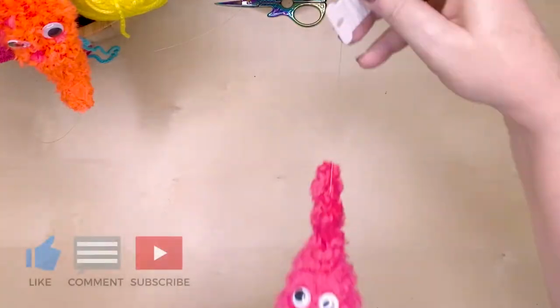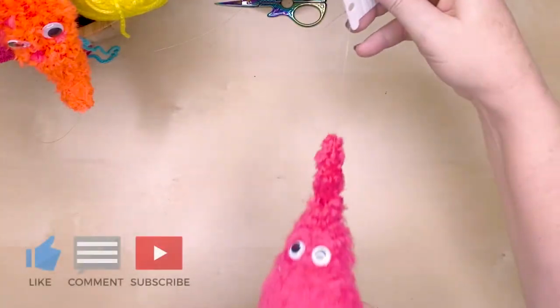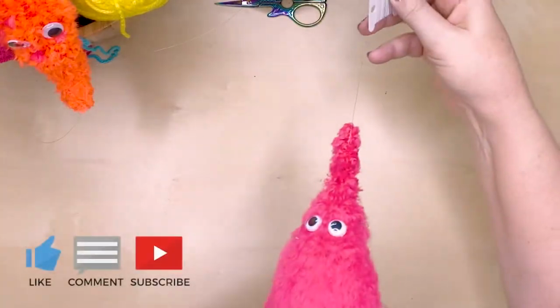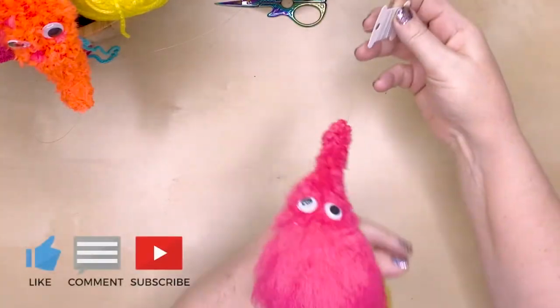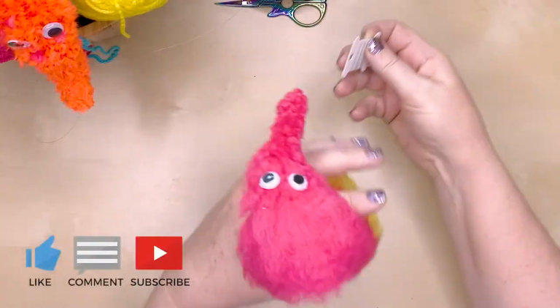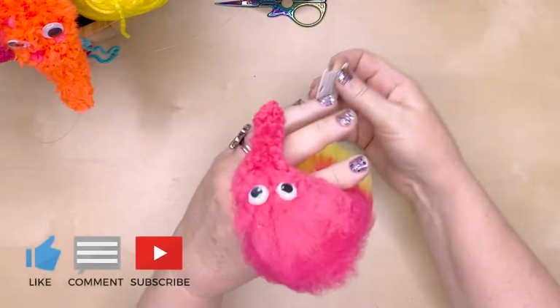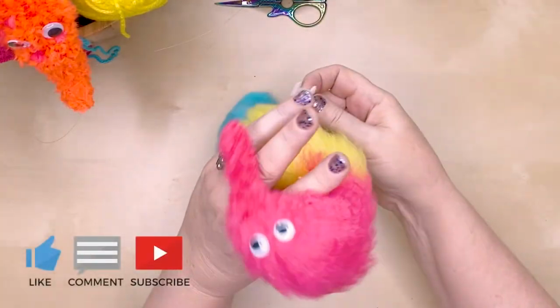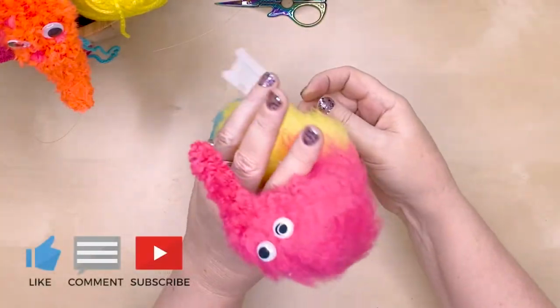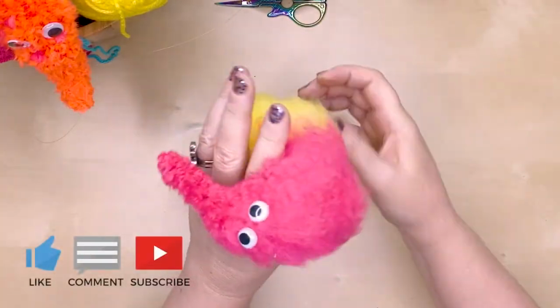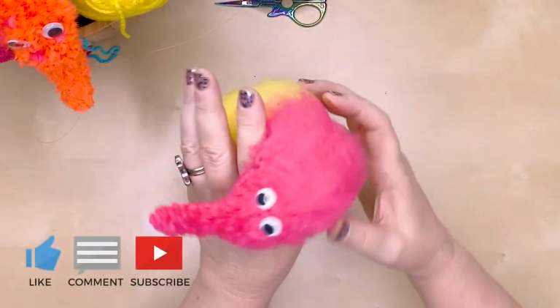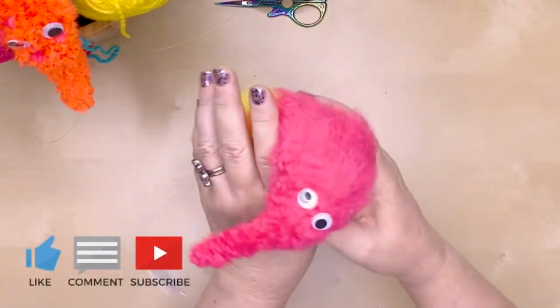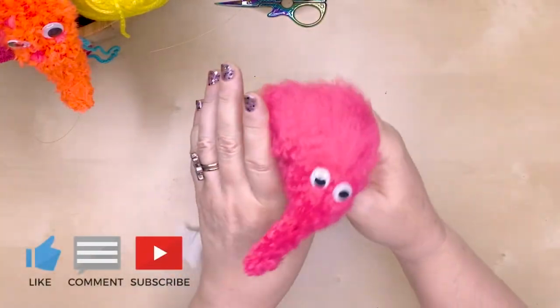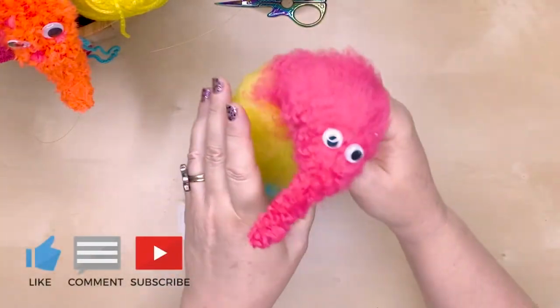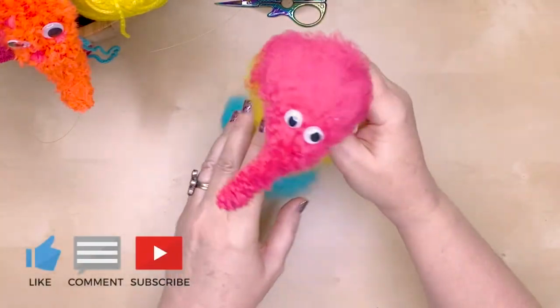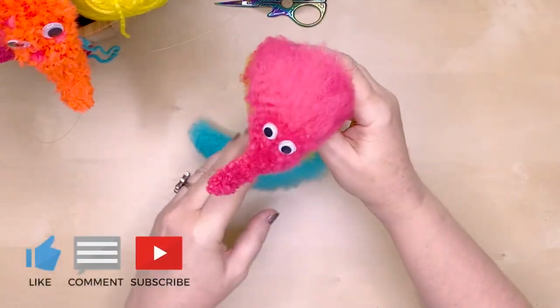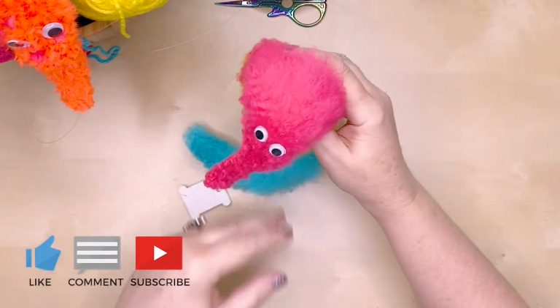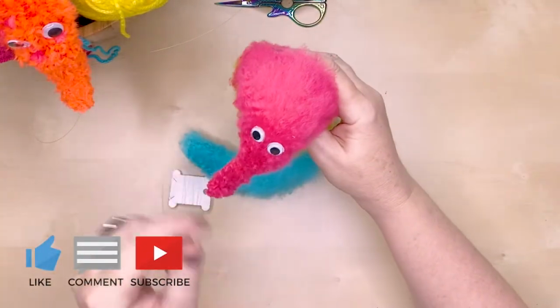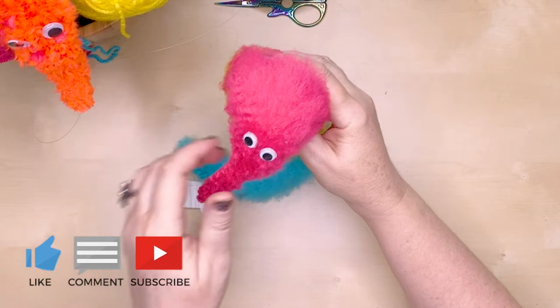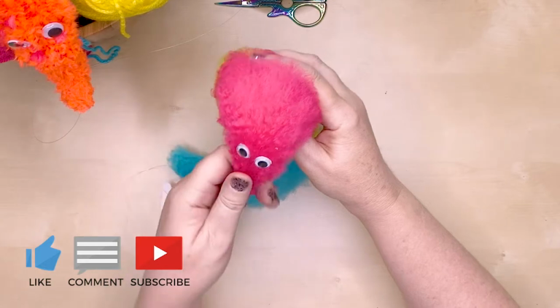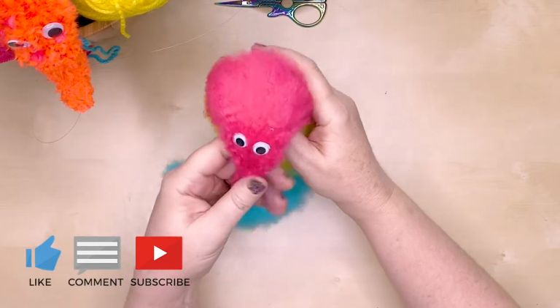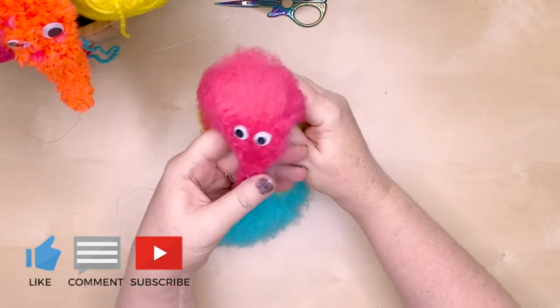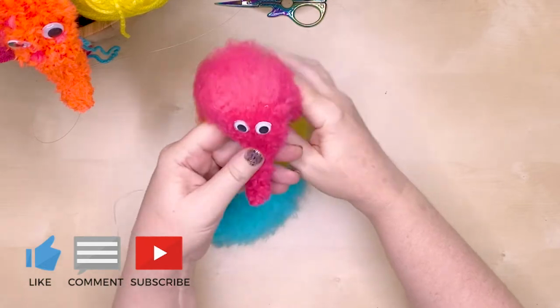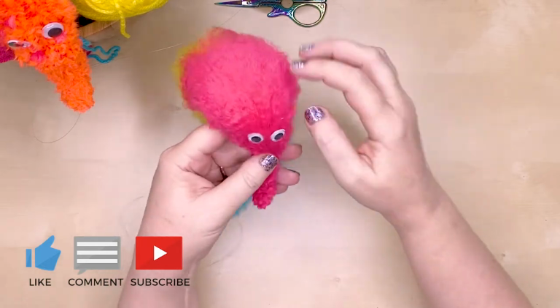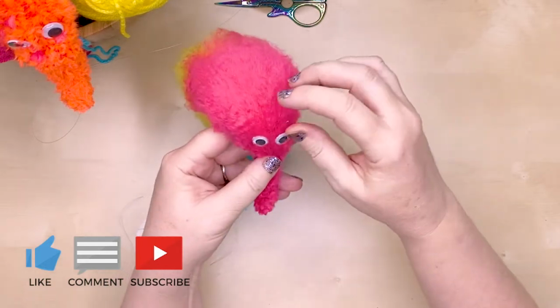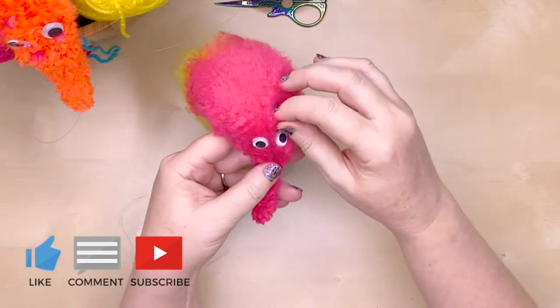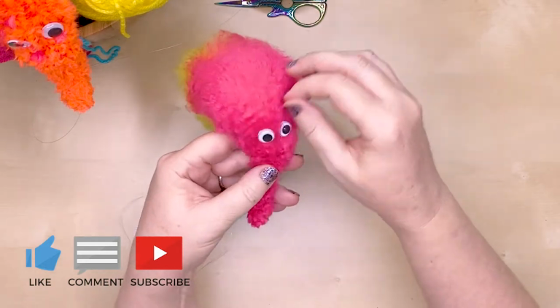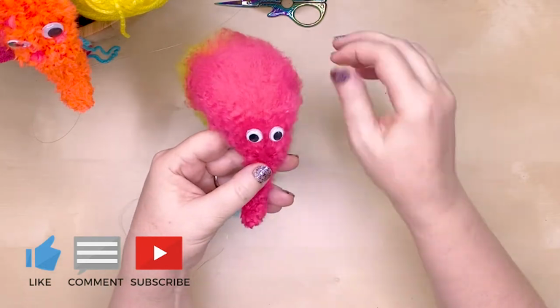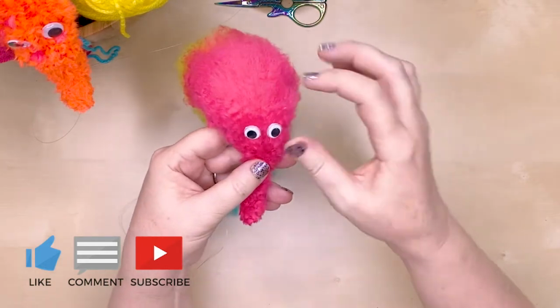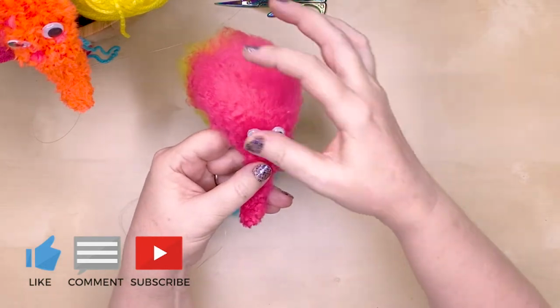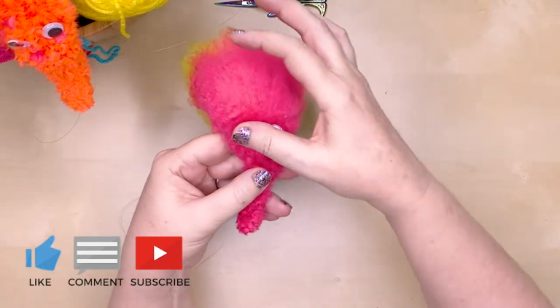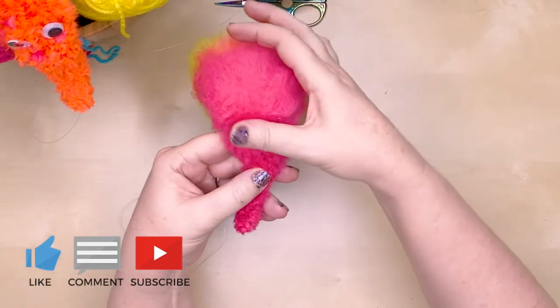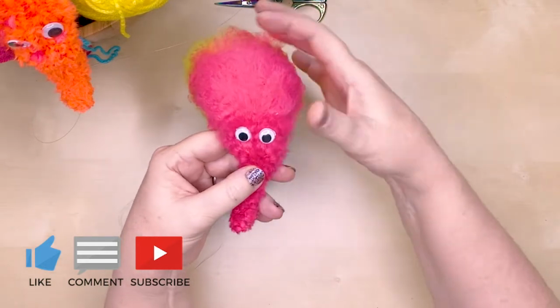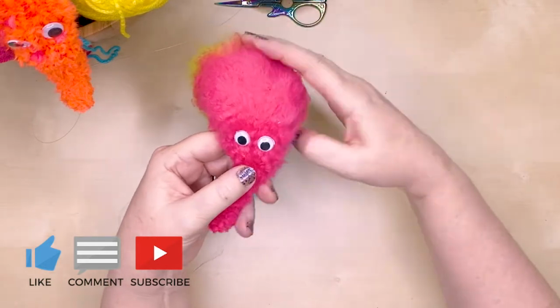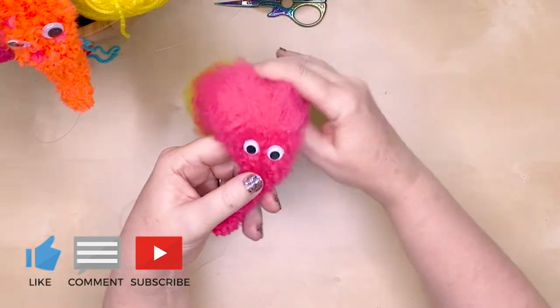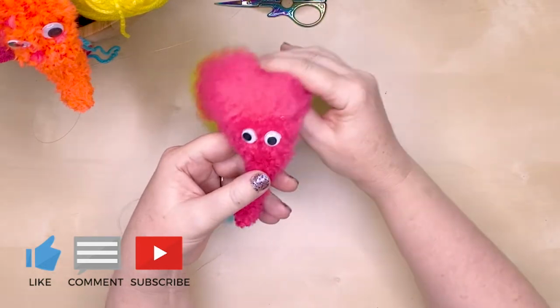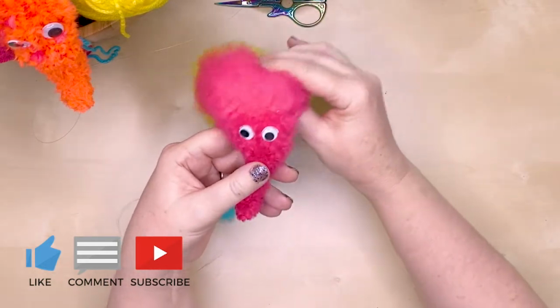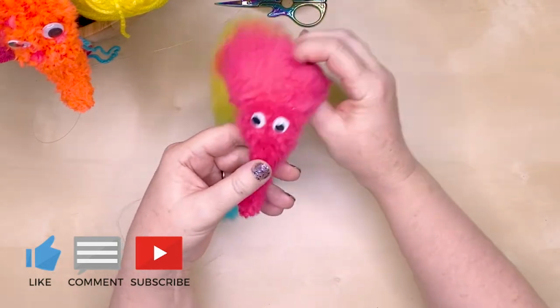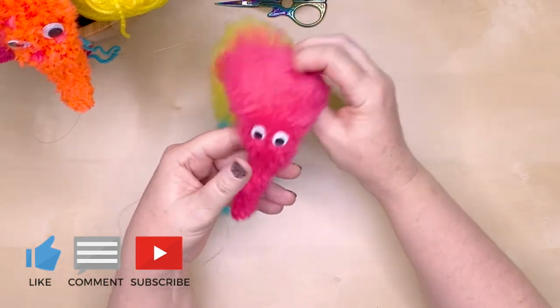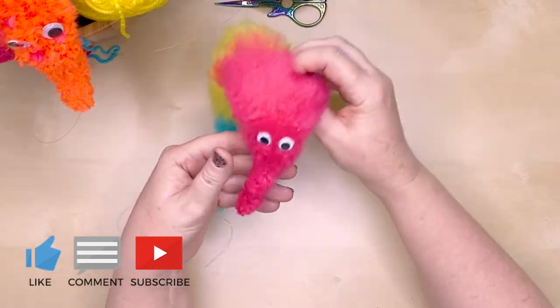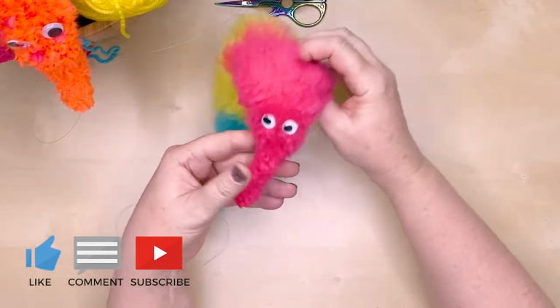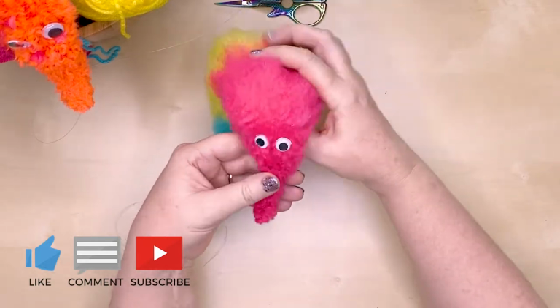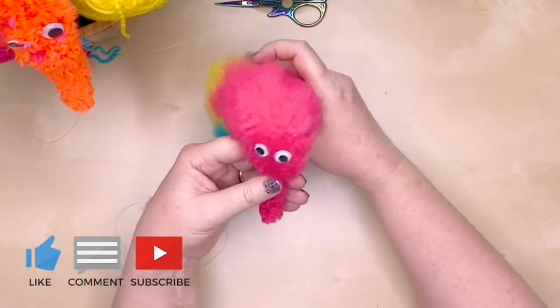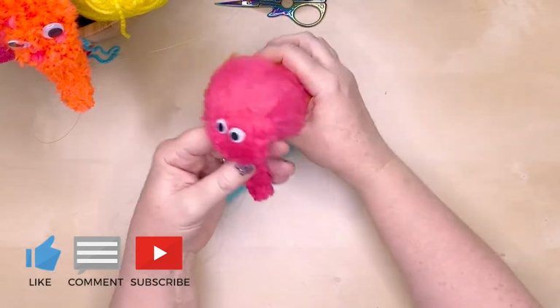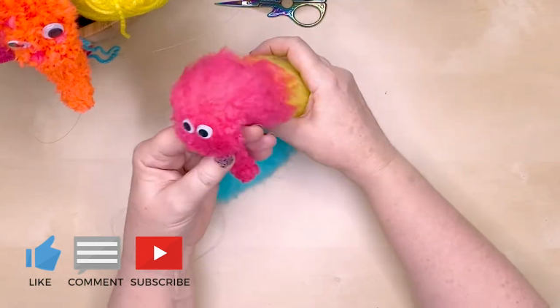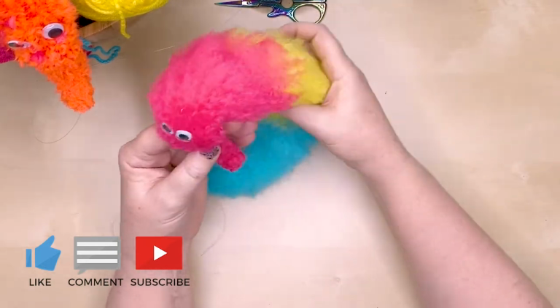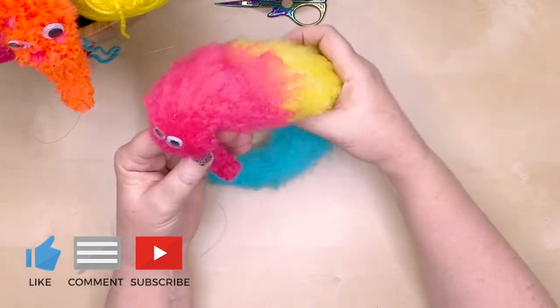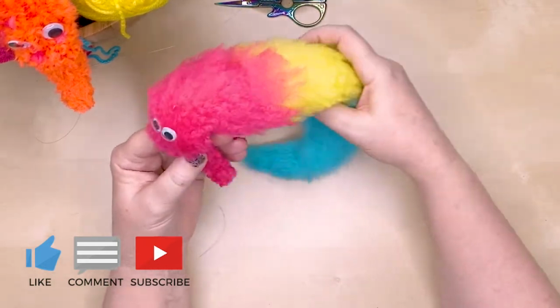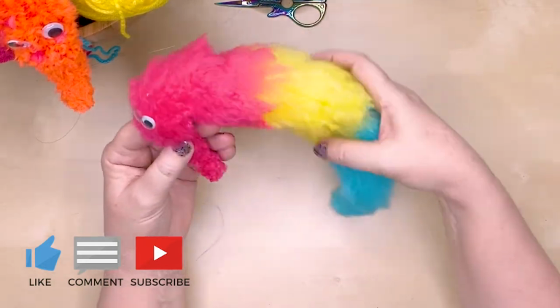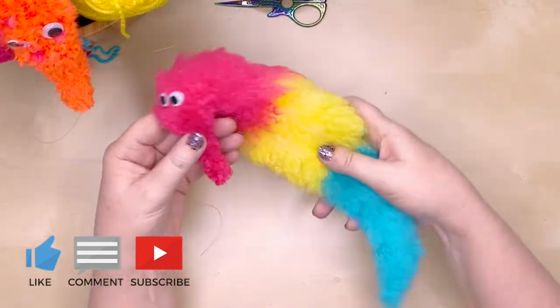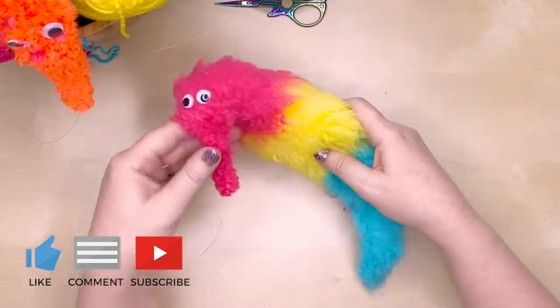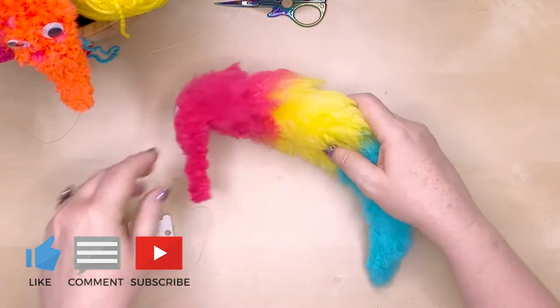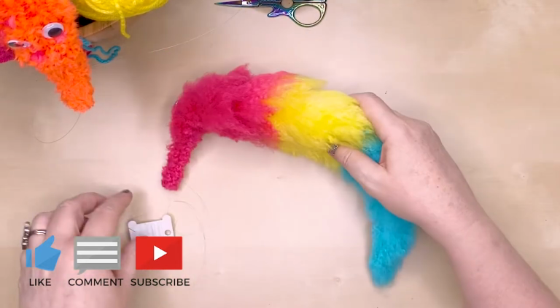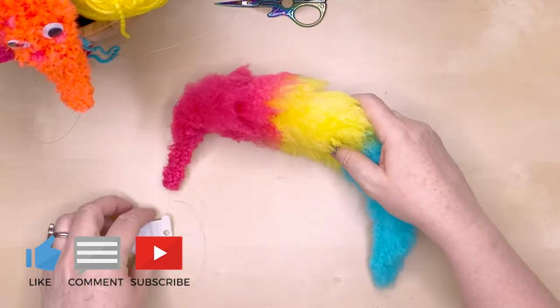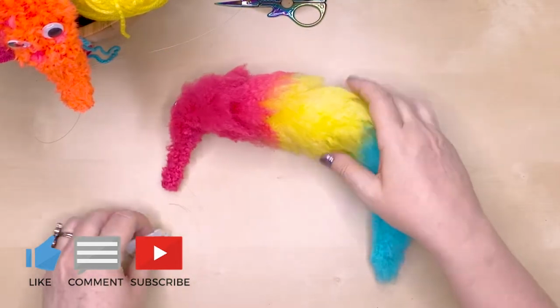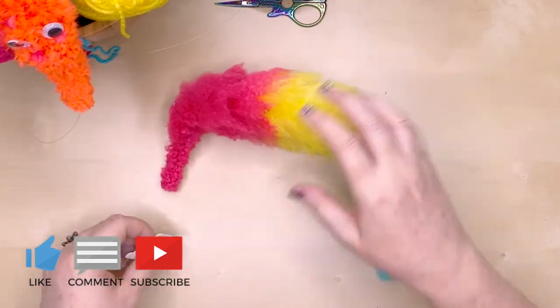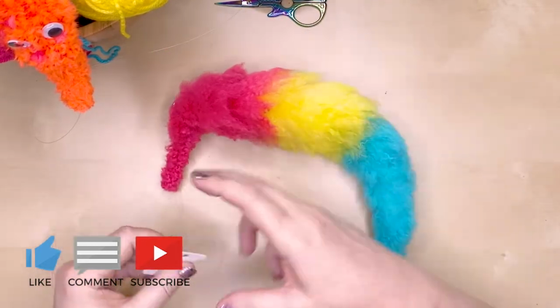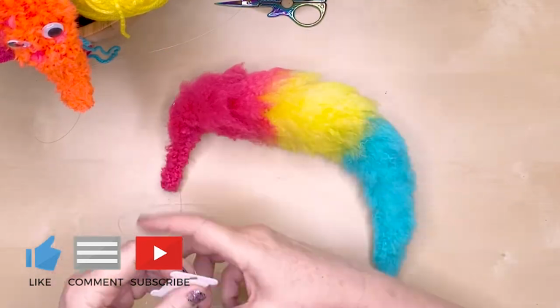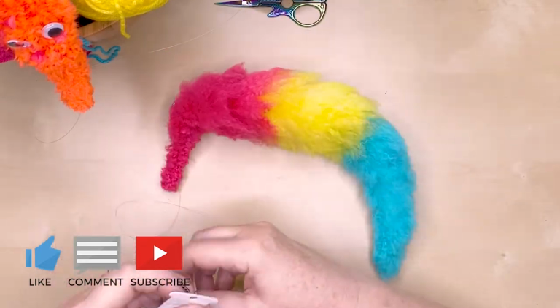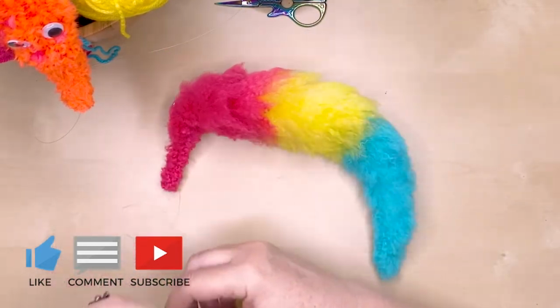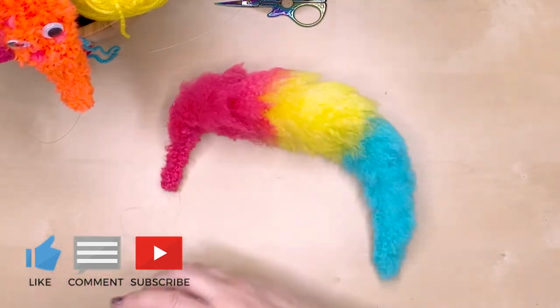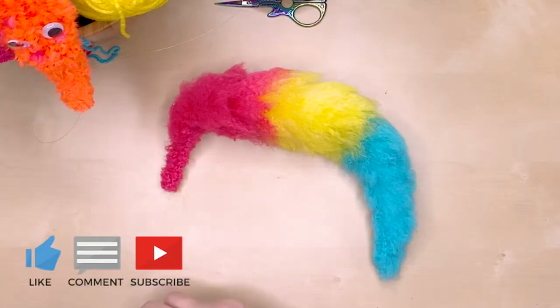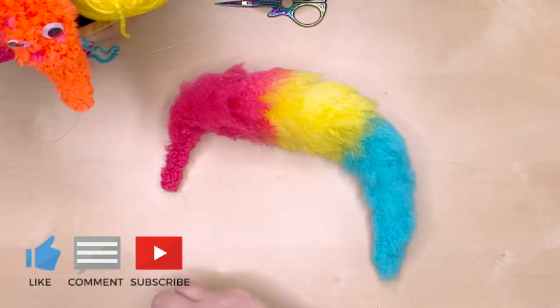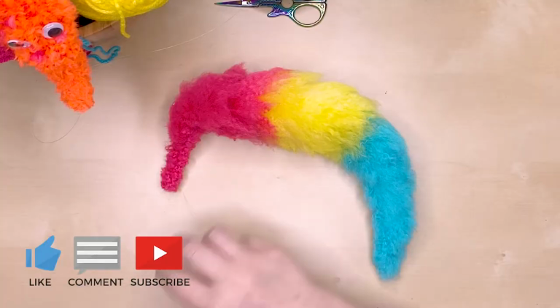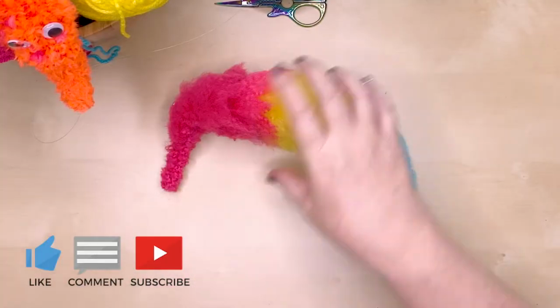And there you go! Papa Pepperoni, thanks for suggesting this colour scheme for the worm. I hope you're happy with how it's turned out.